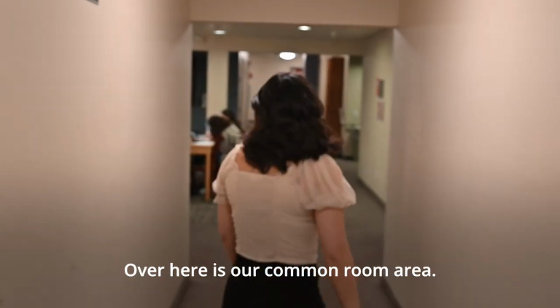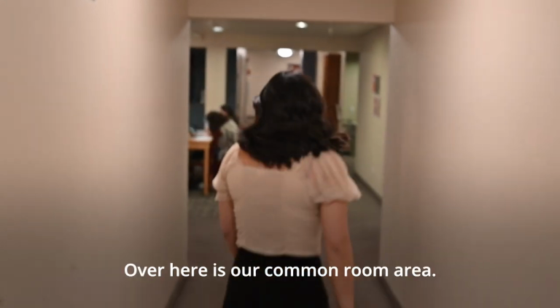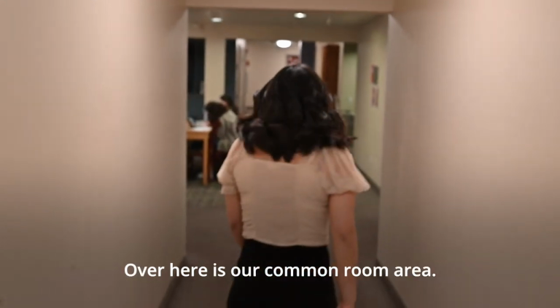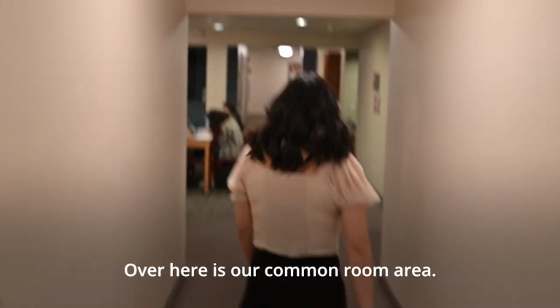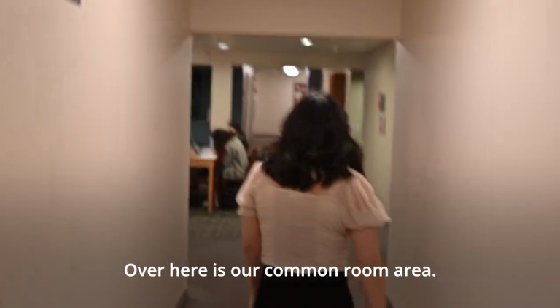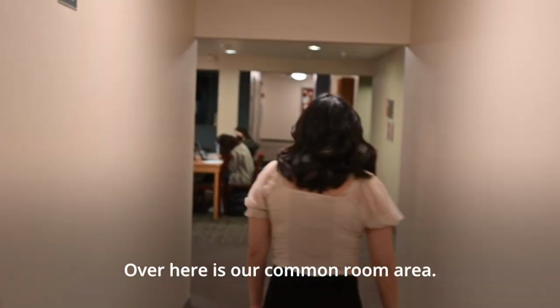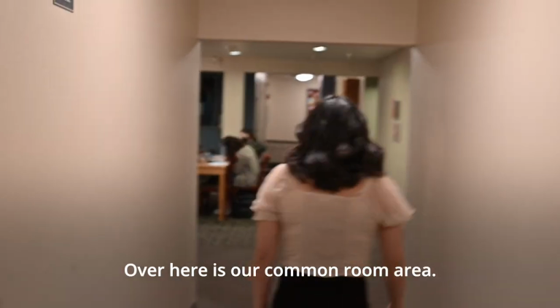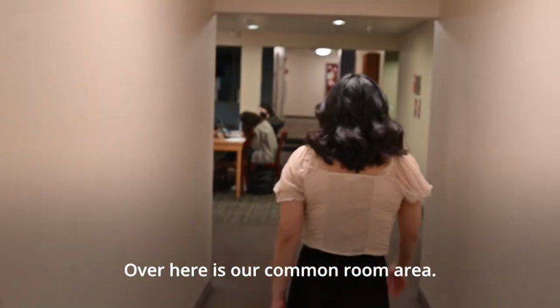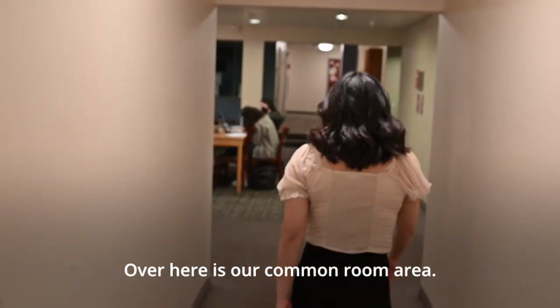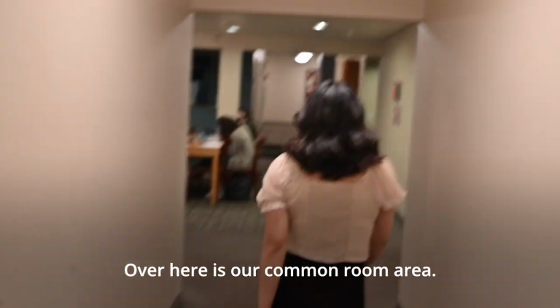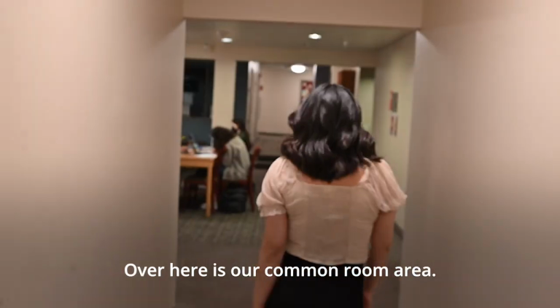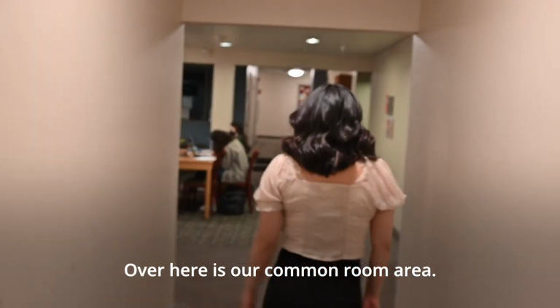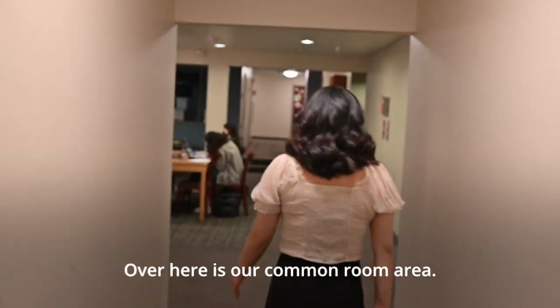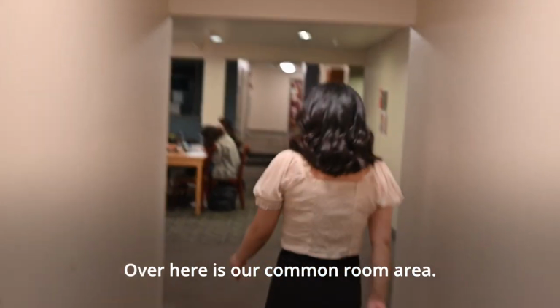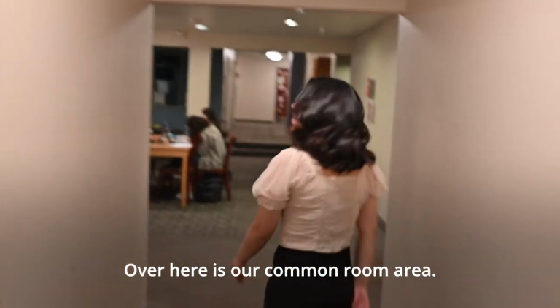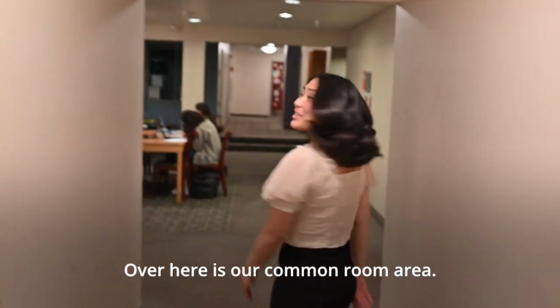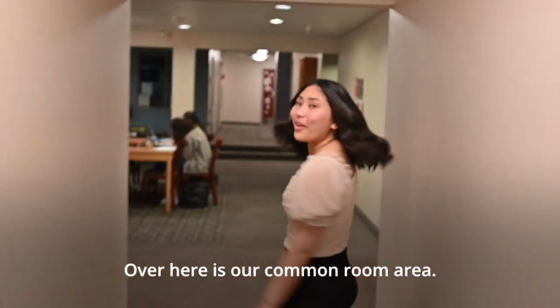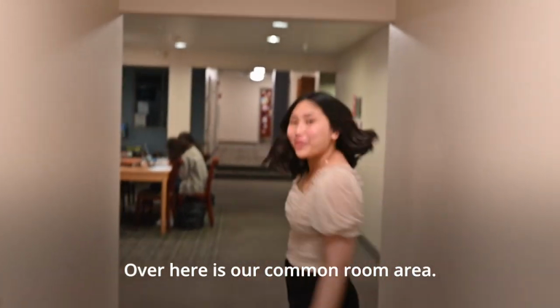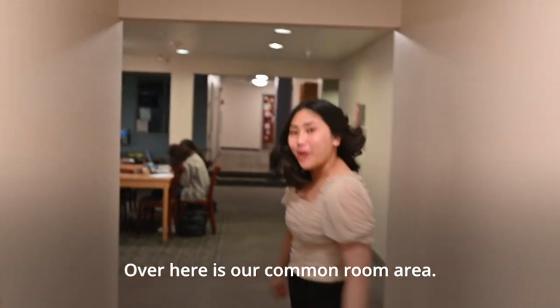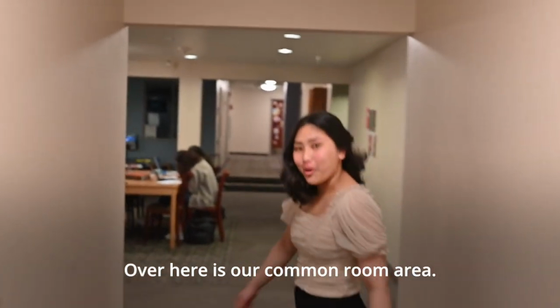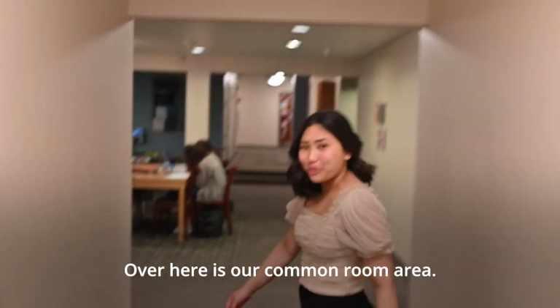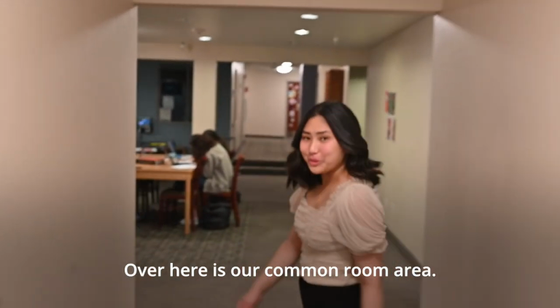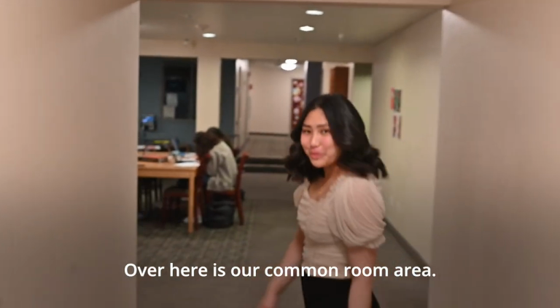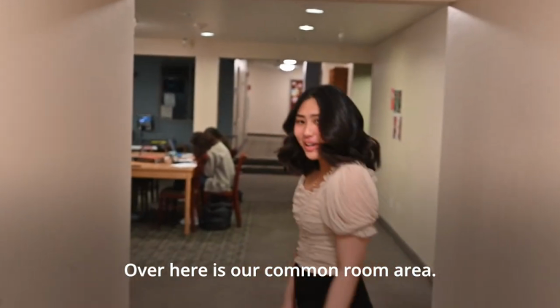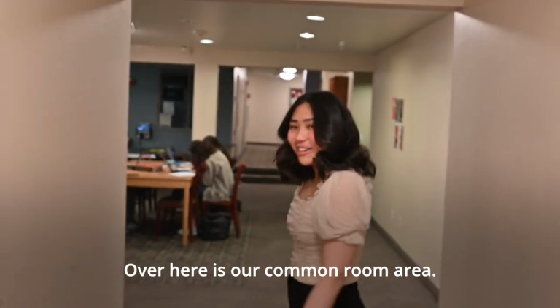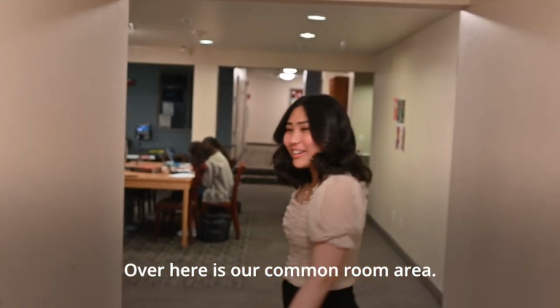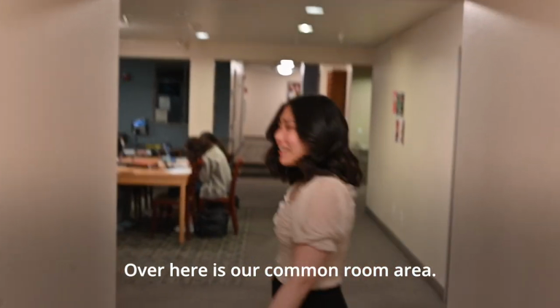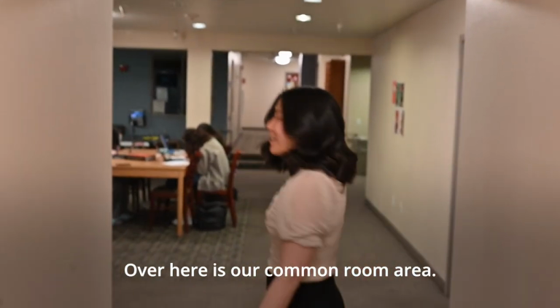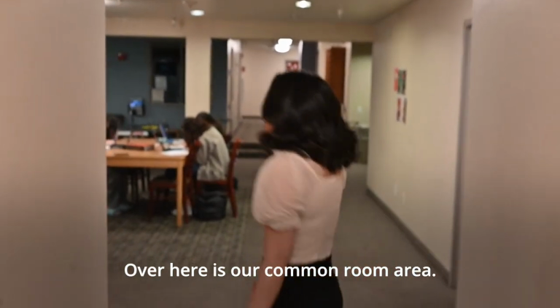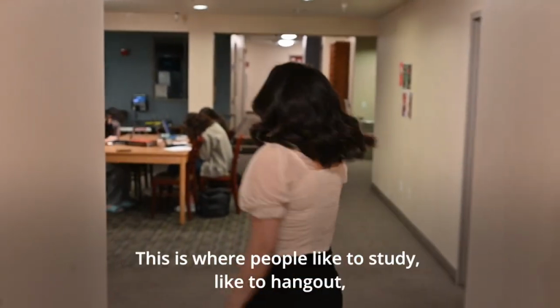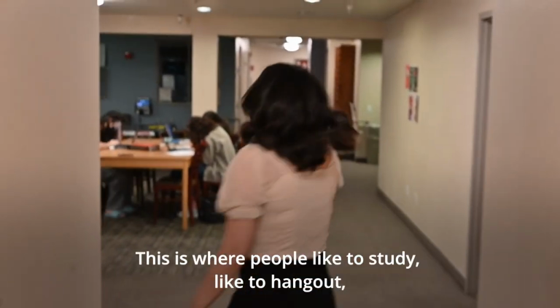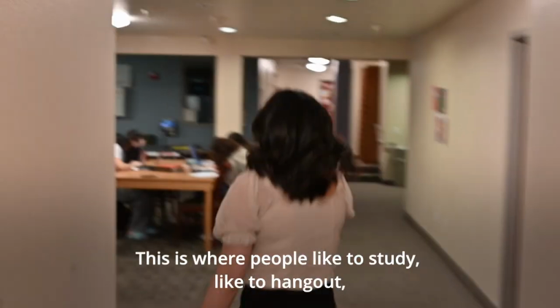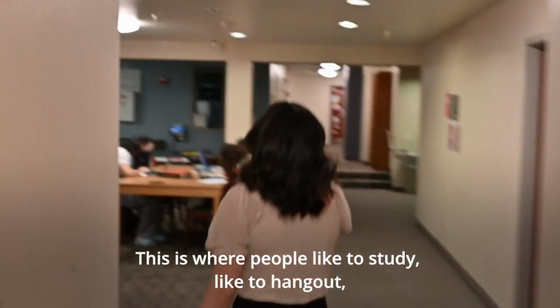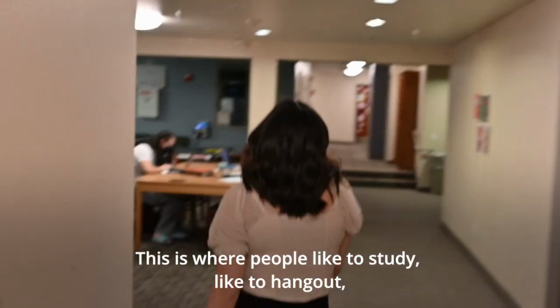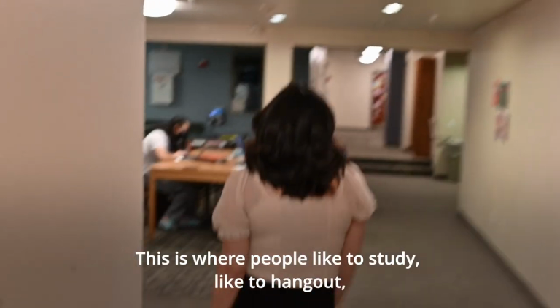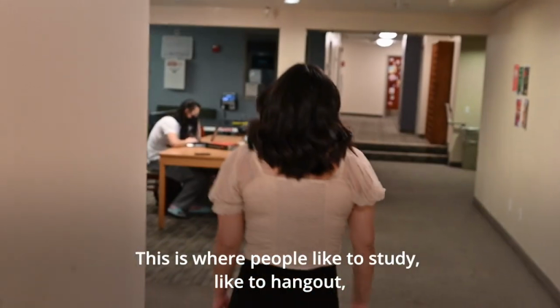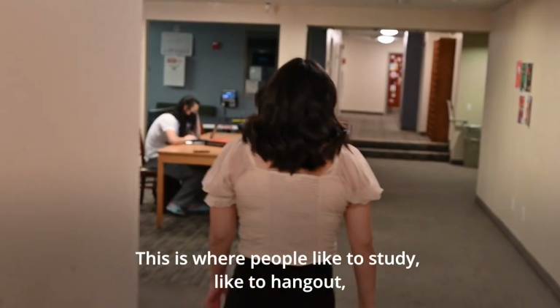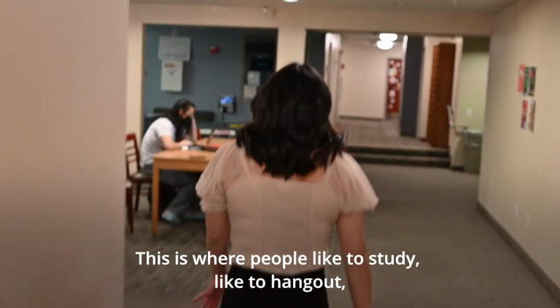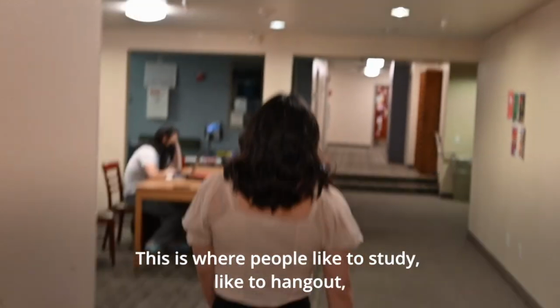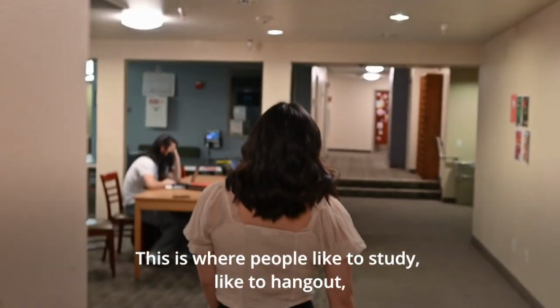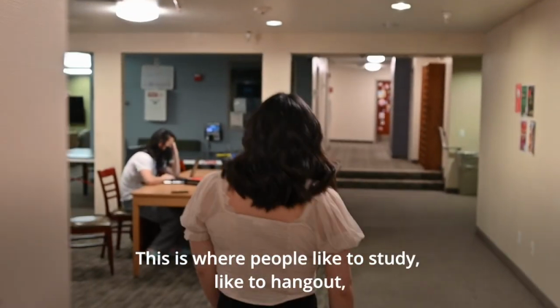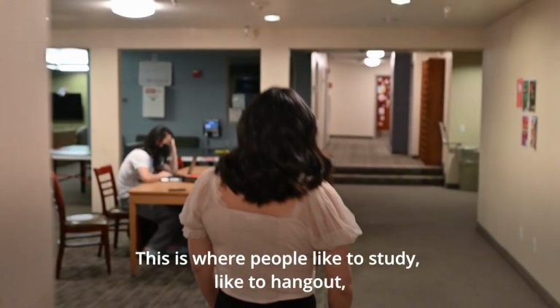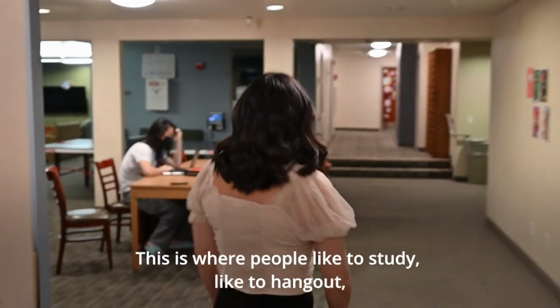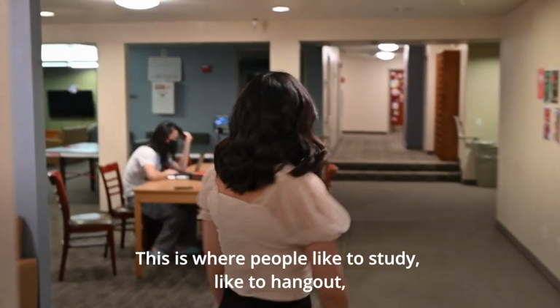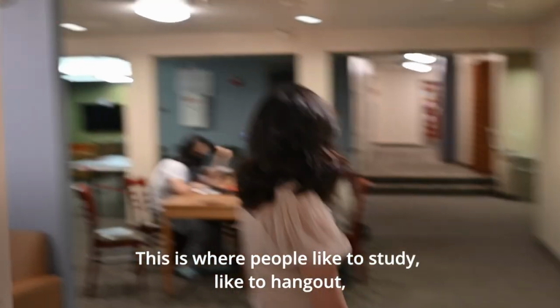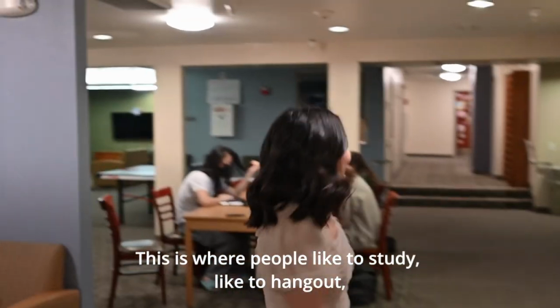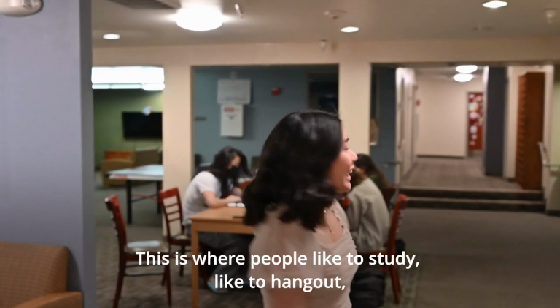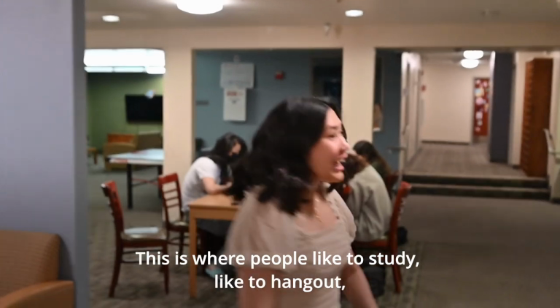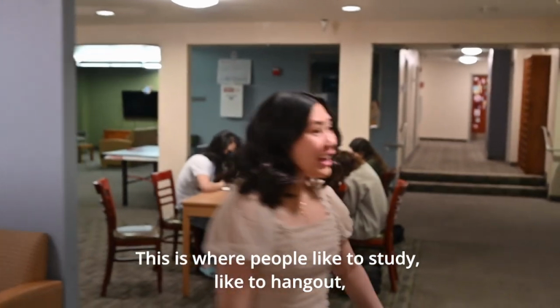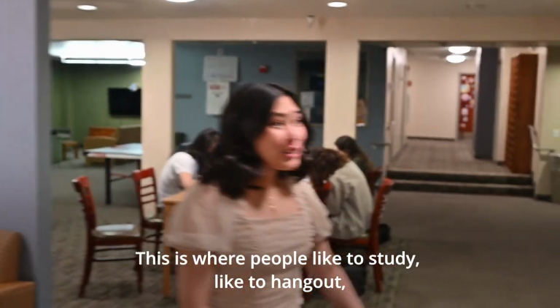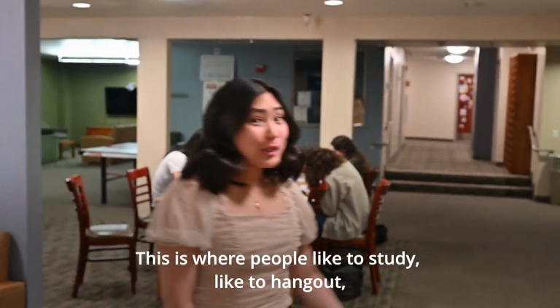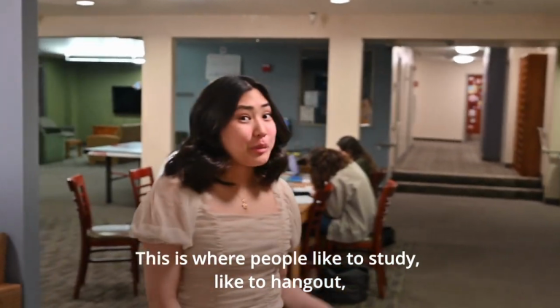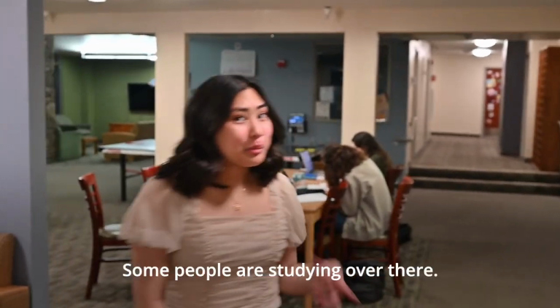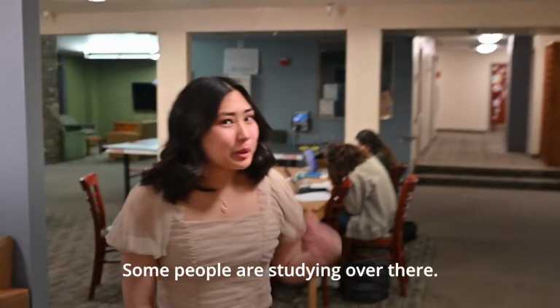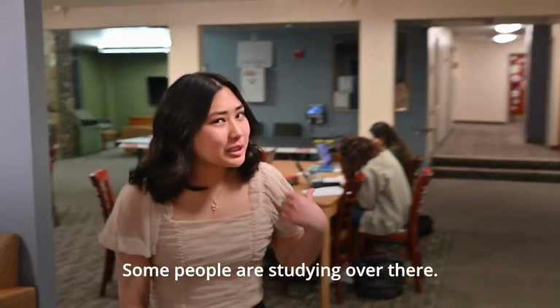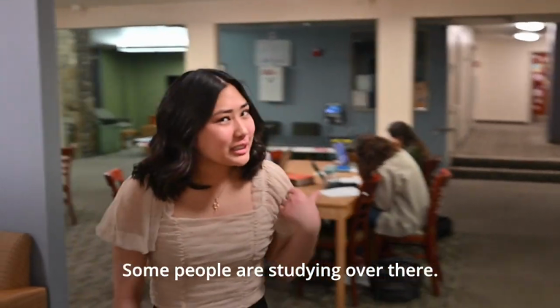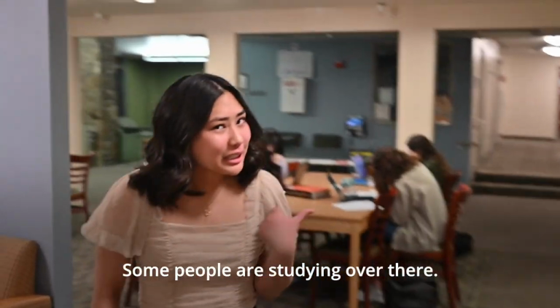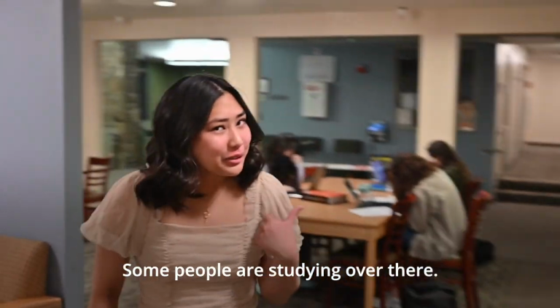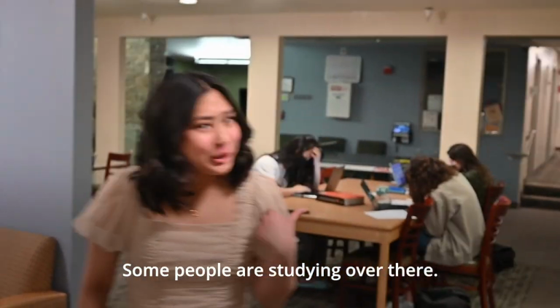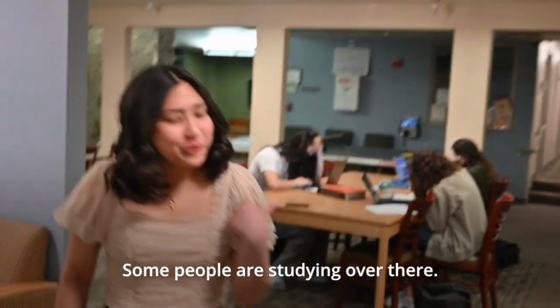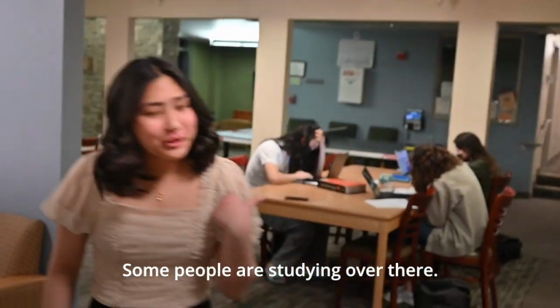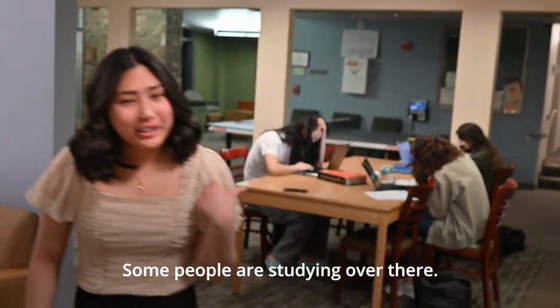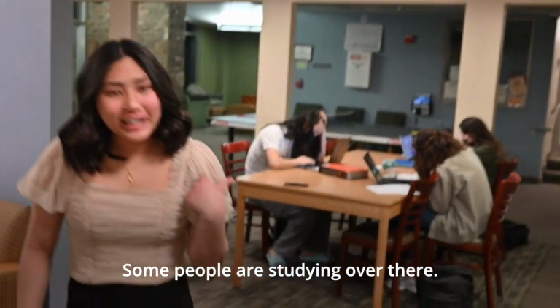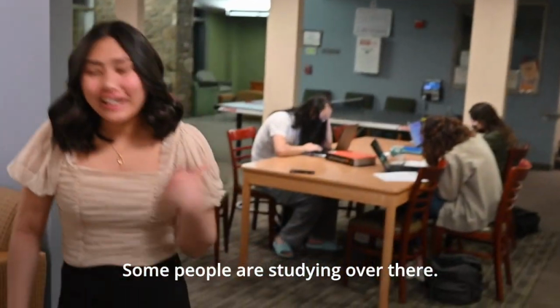Over here is our common room area. This is where people like to study and hang out. Come right over here.